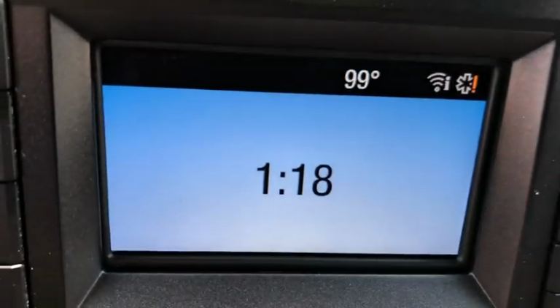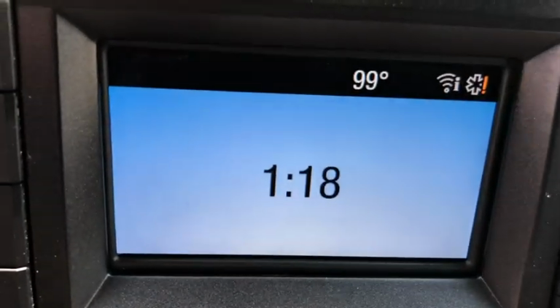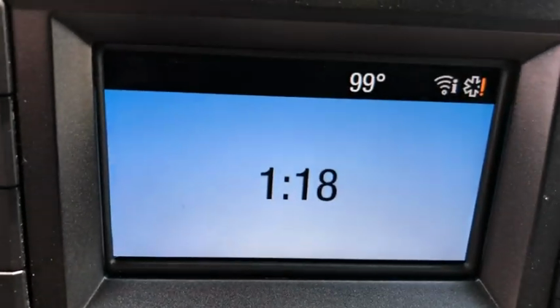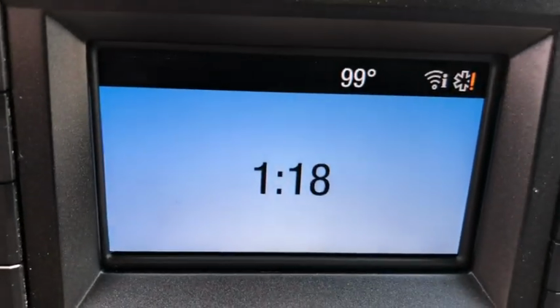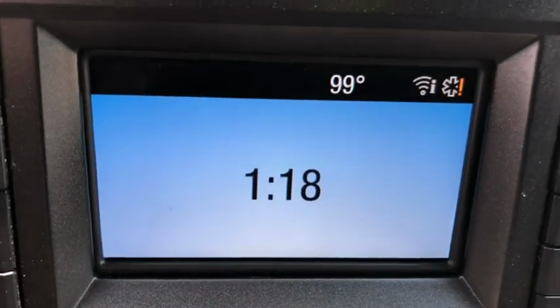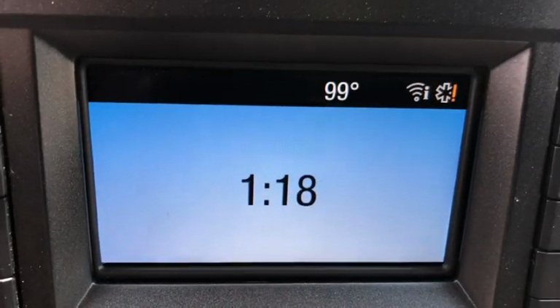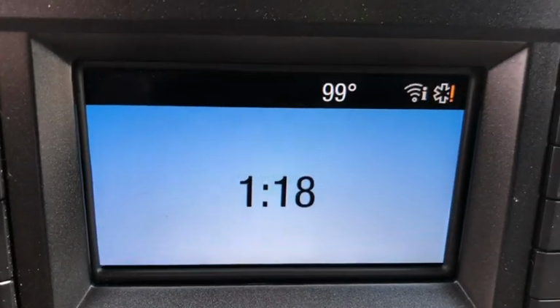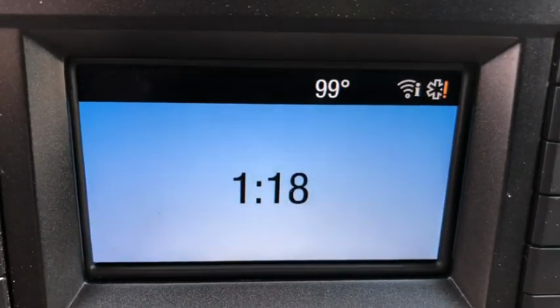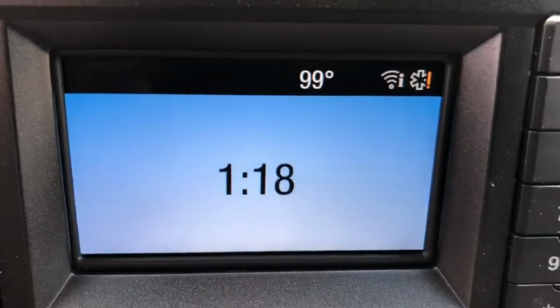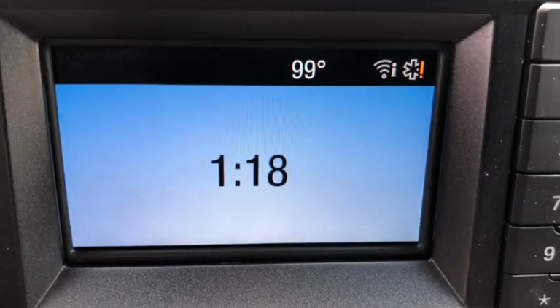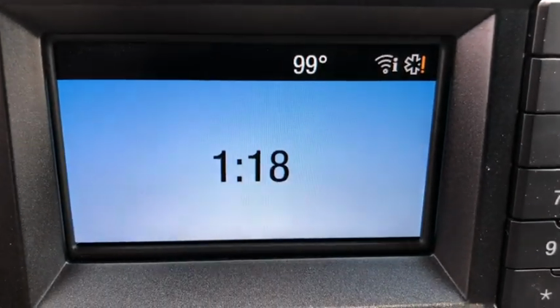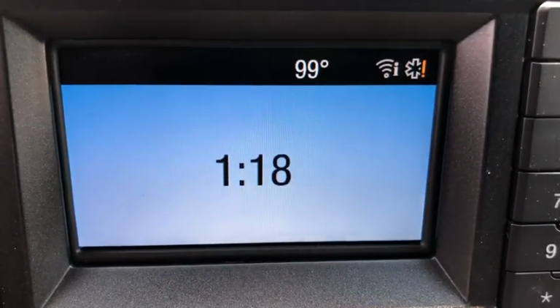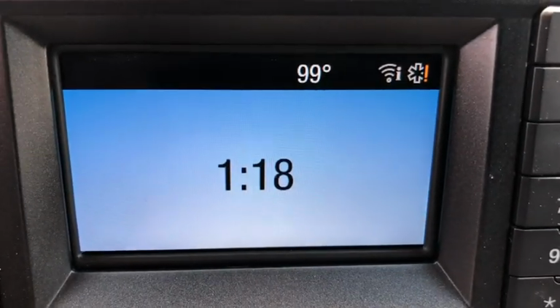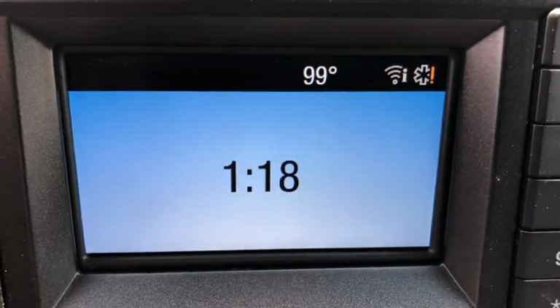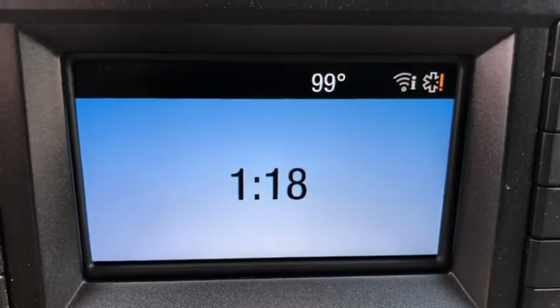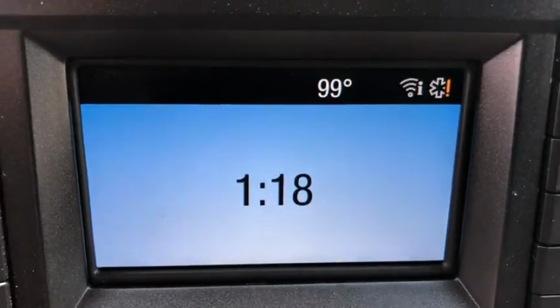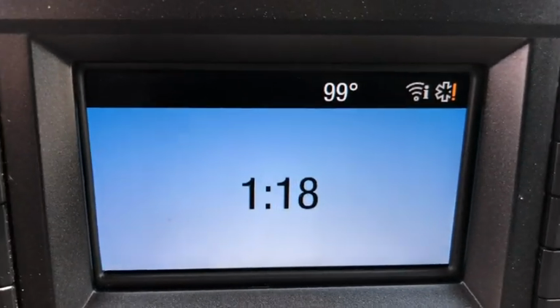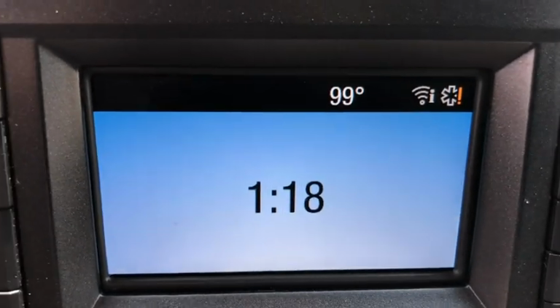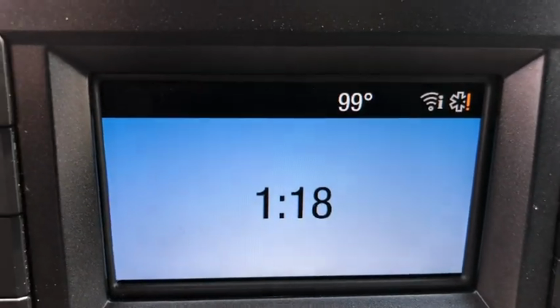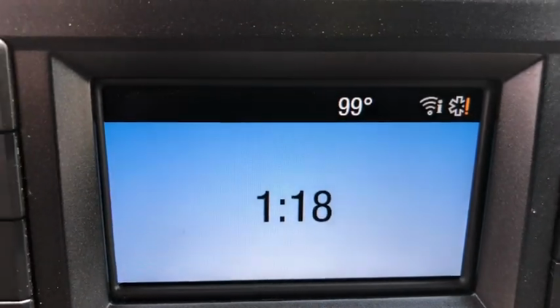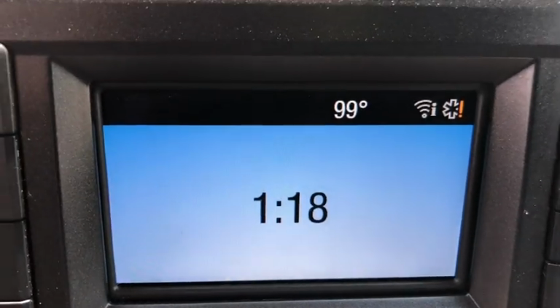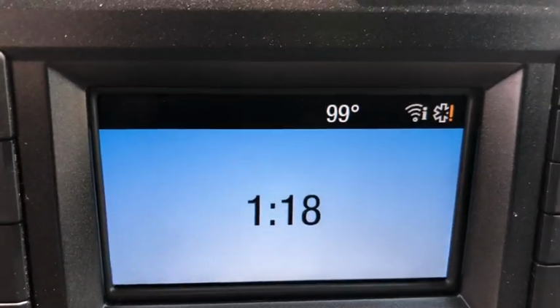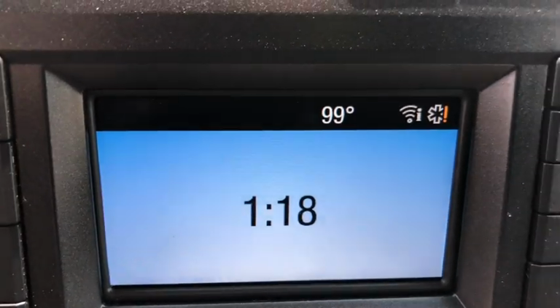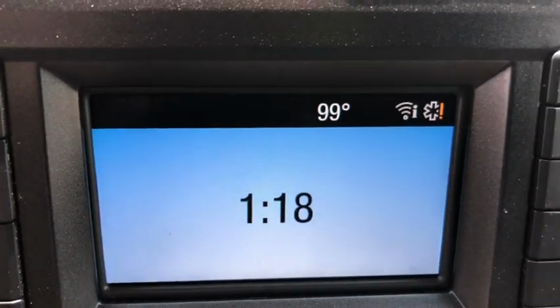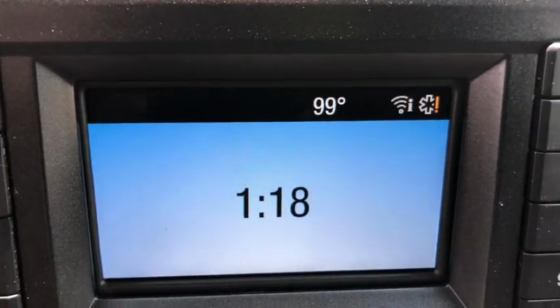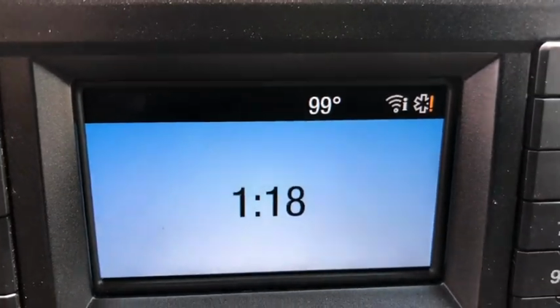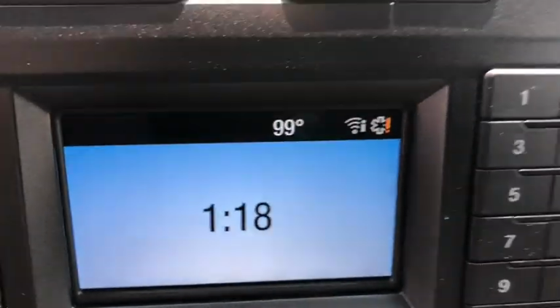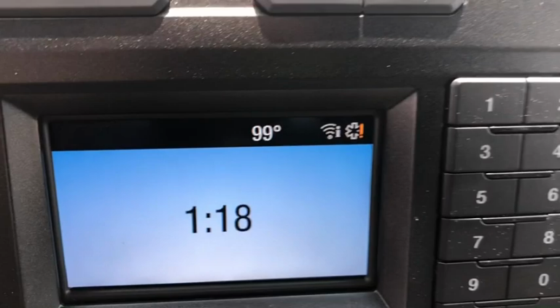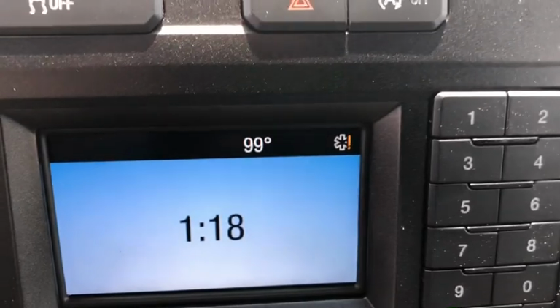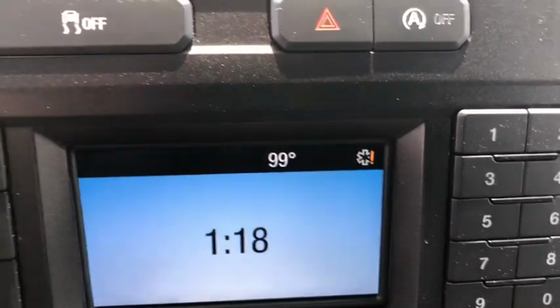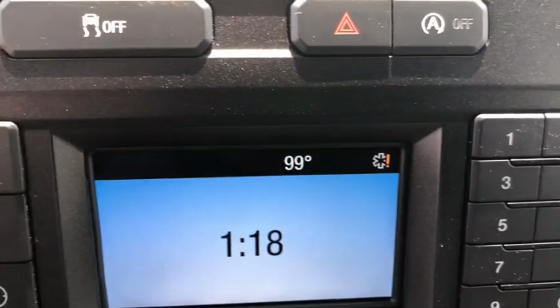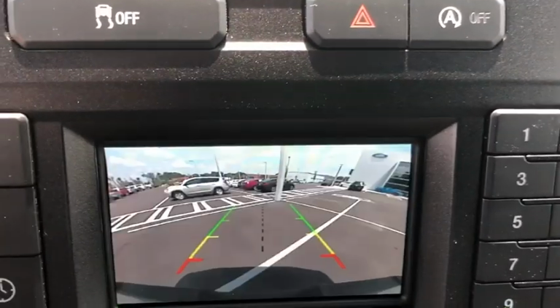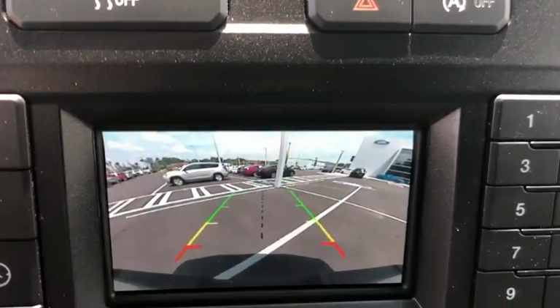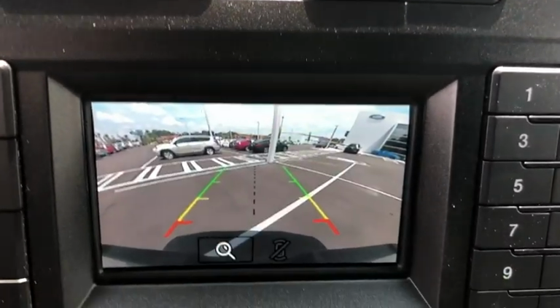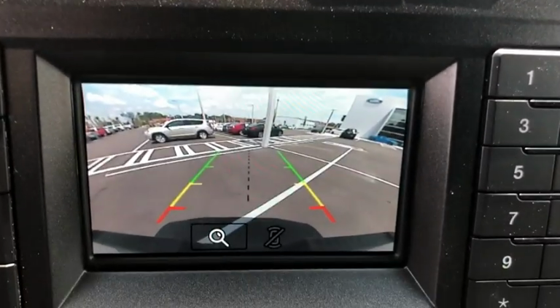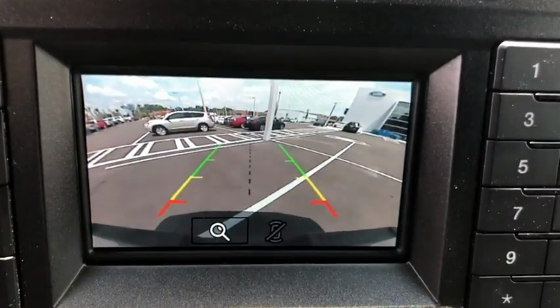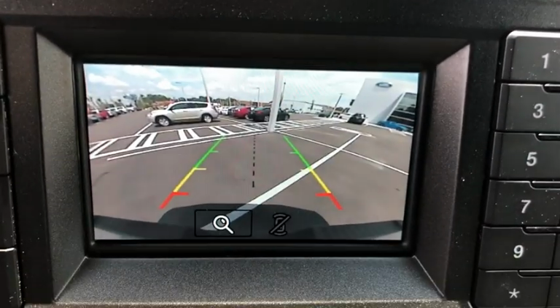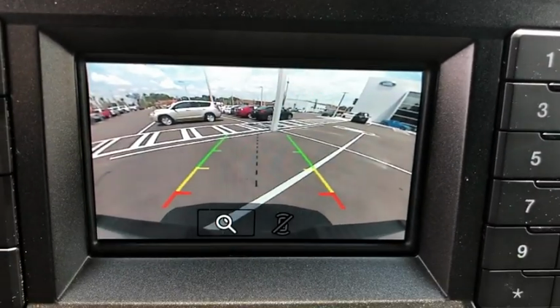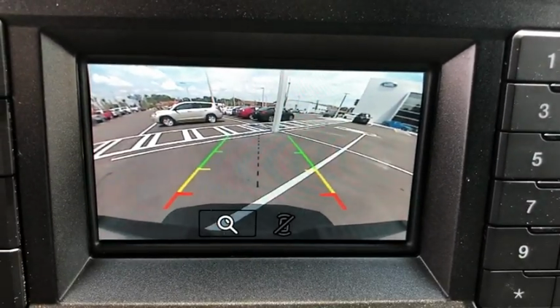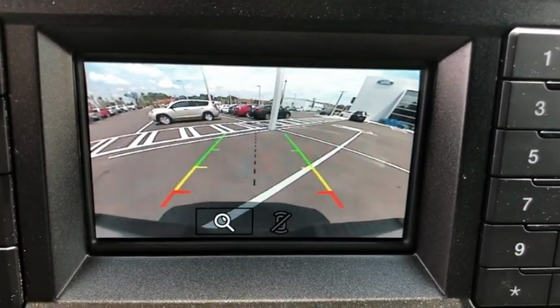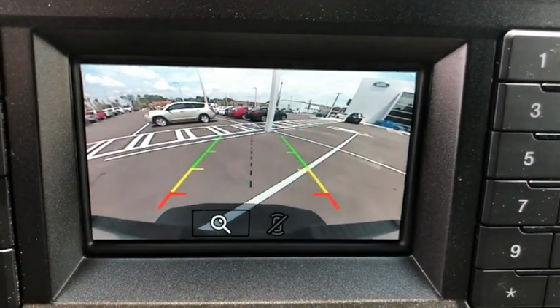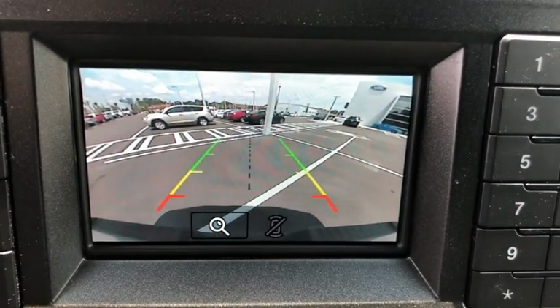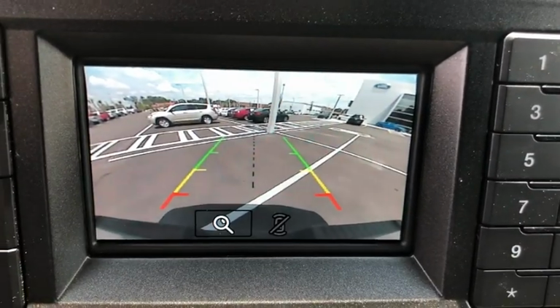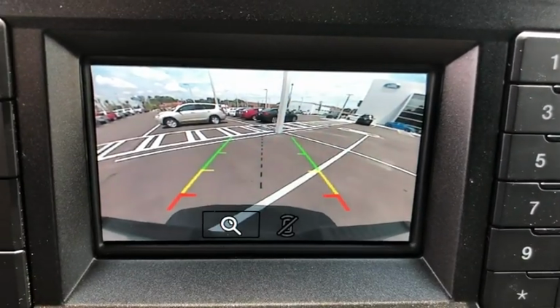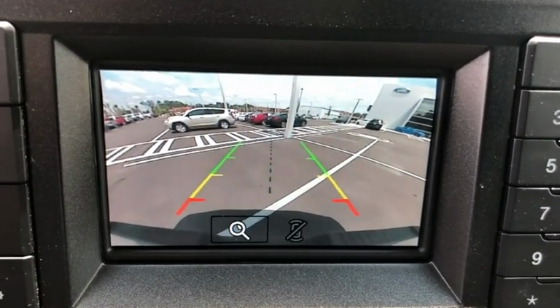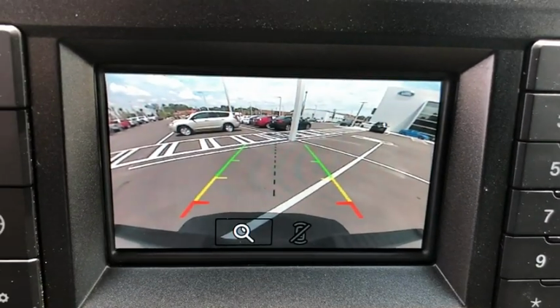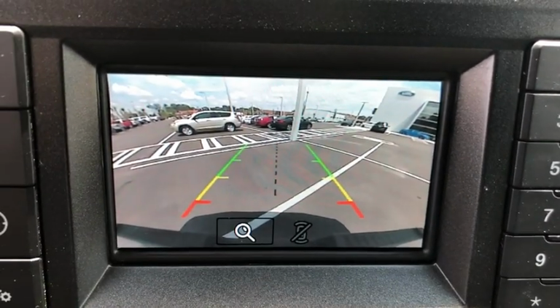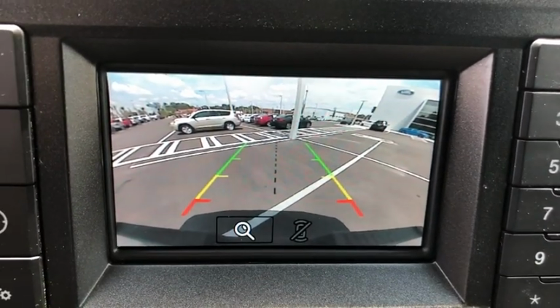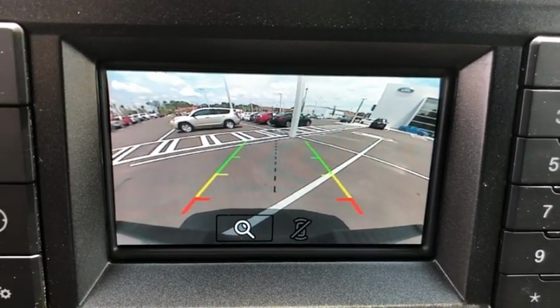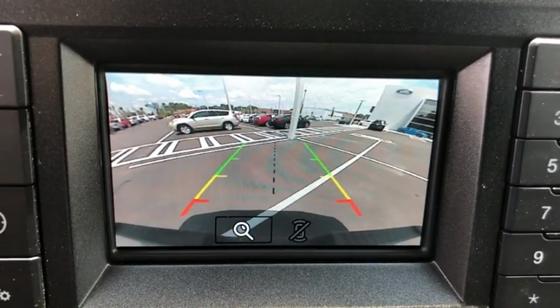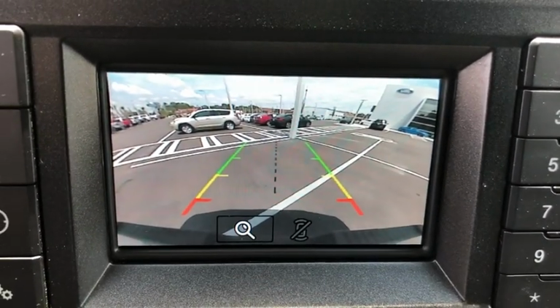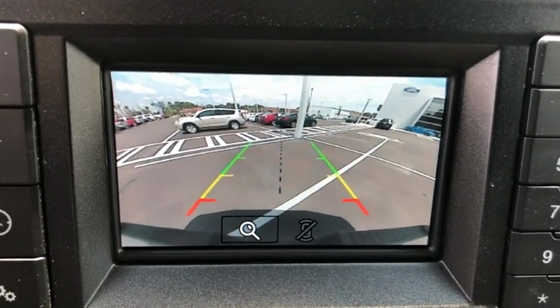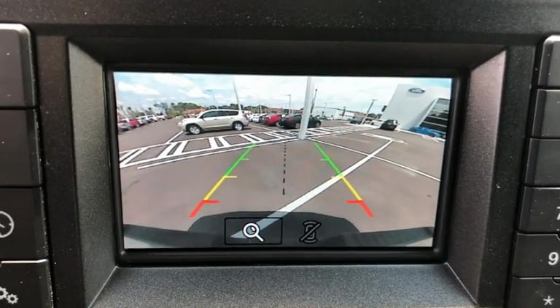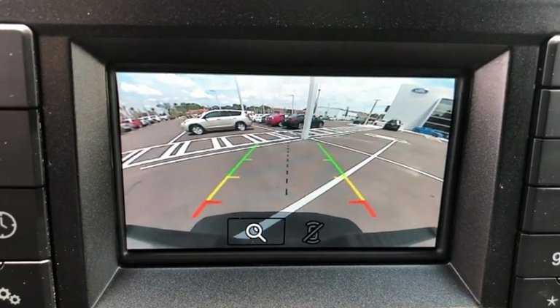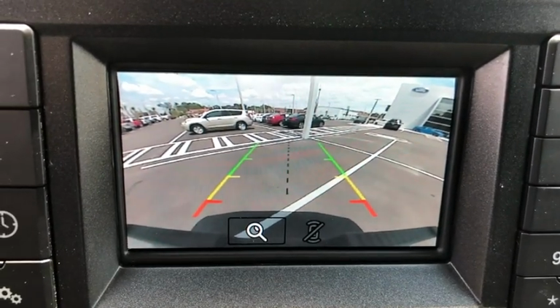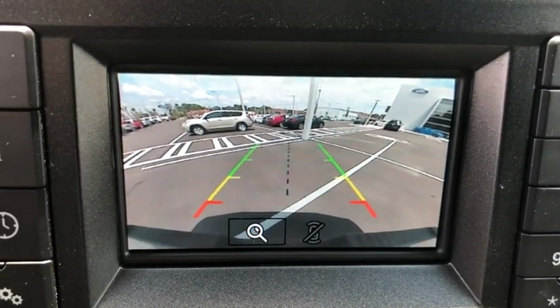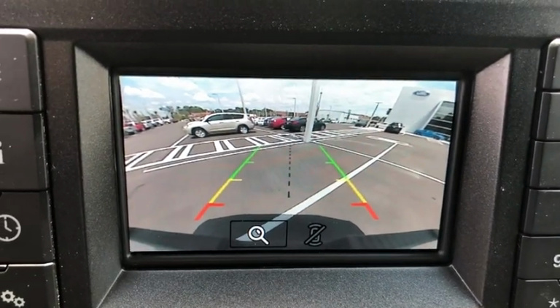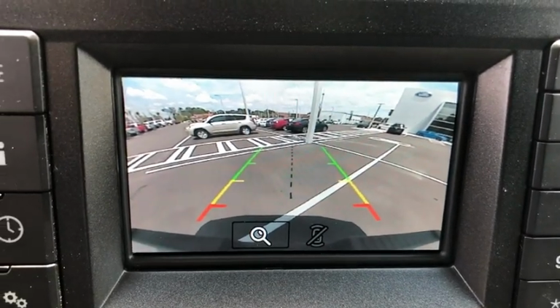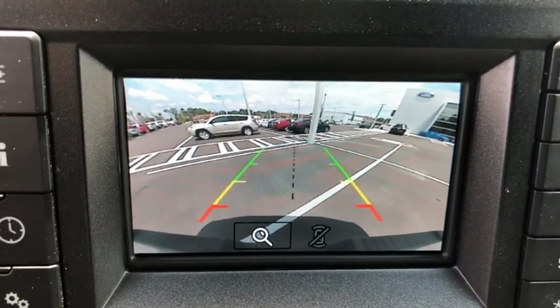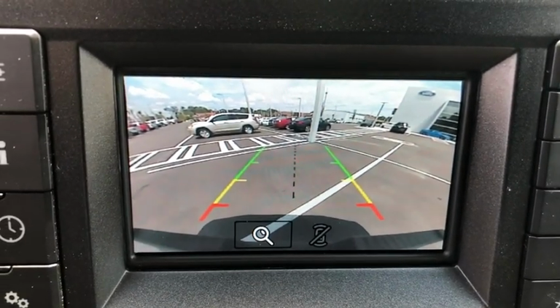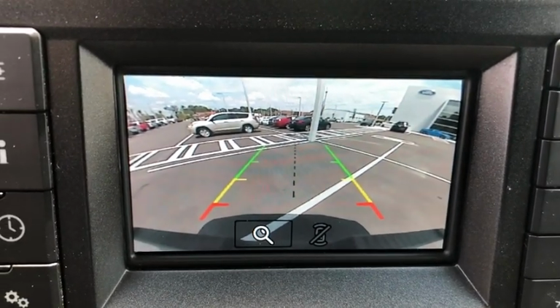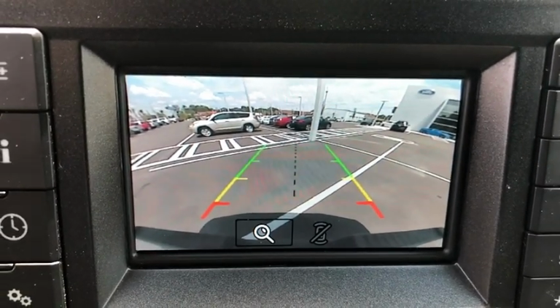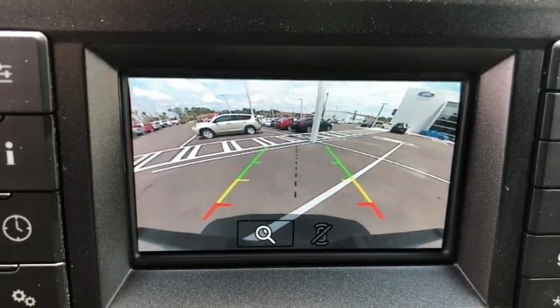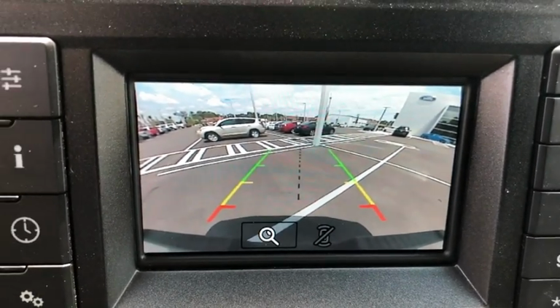If affordable style and reliability are what you're looking for, this vehicle couldn't be more perfect. Drive it today. Buy it.